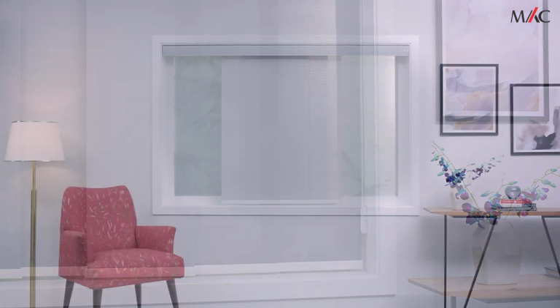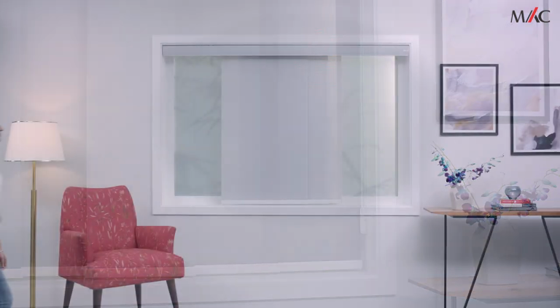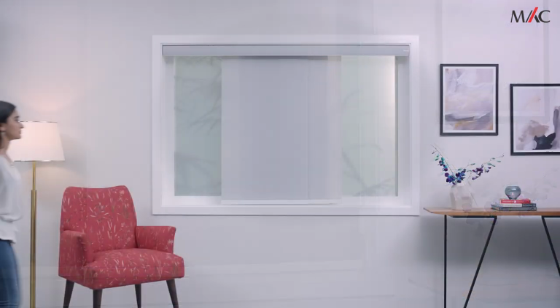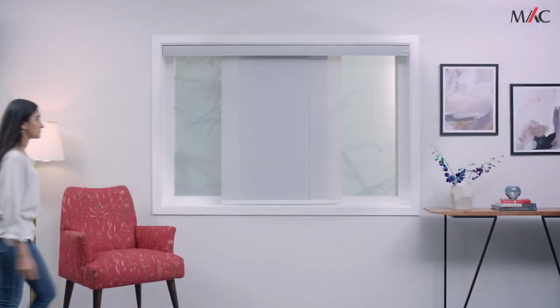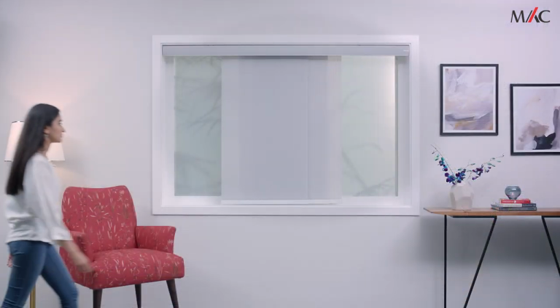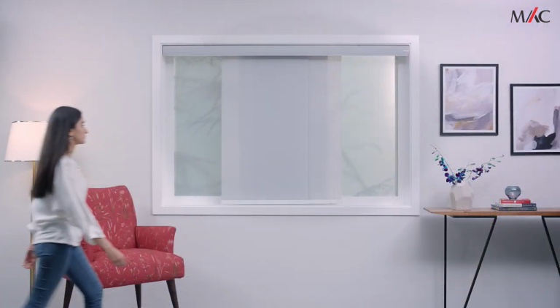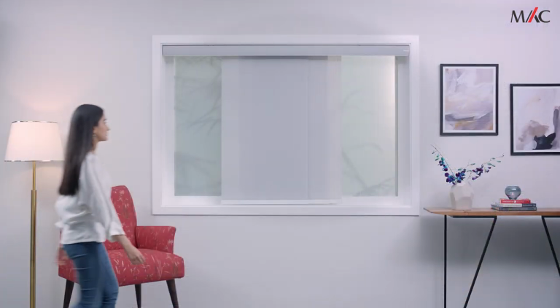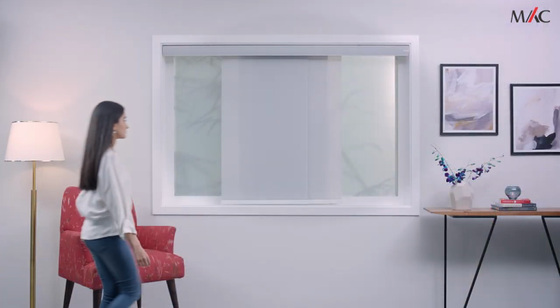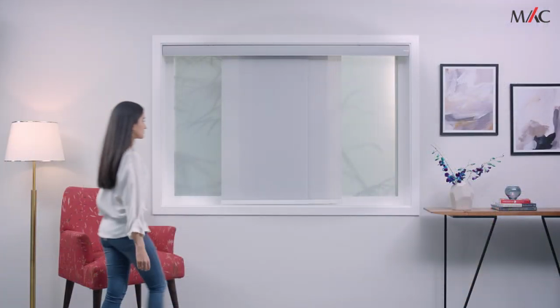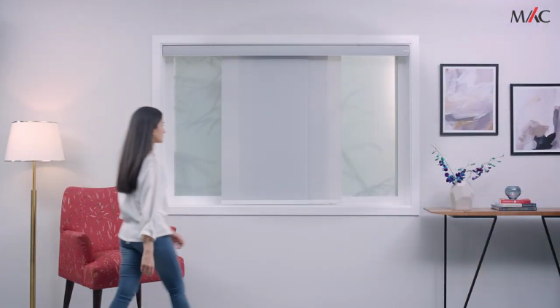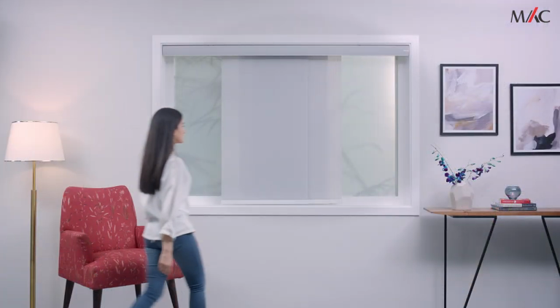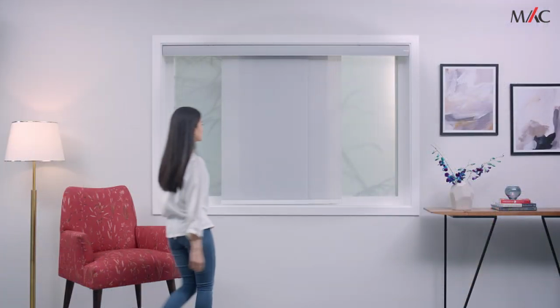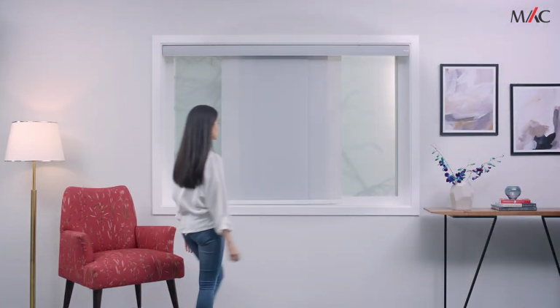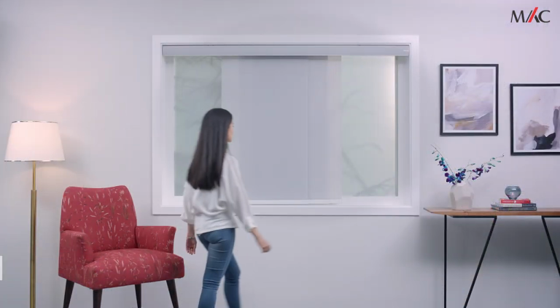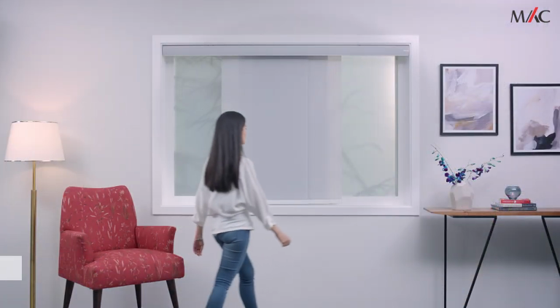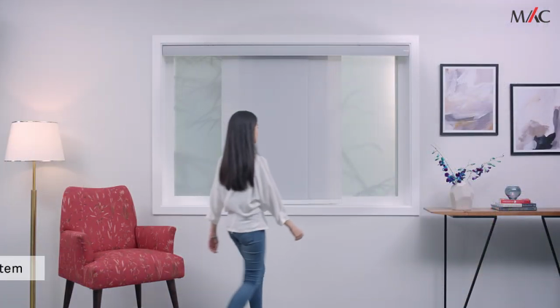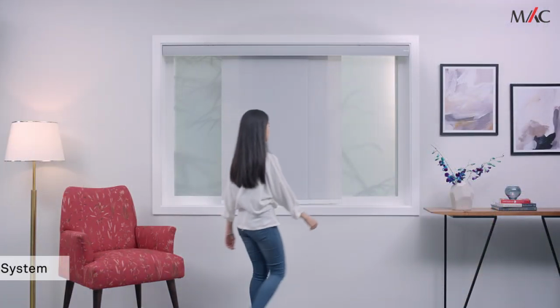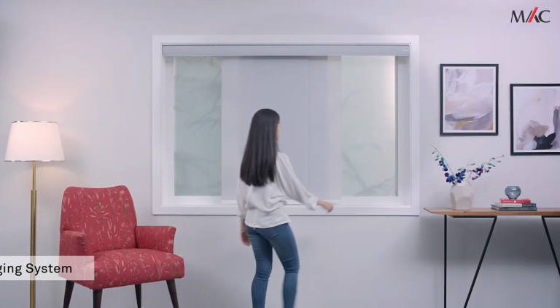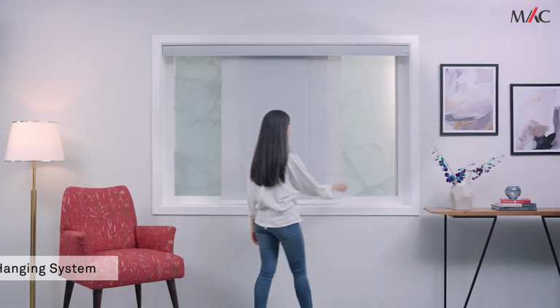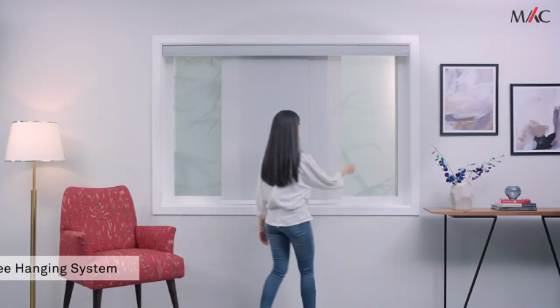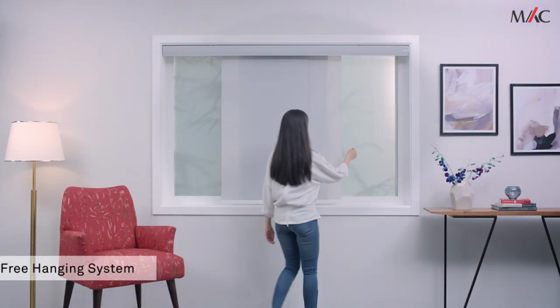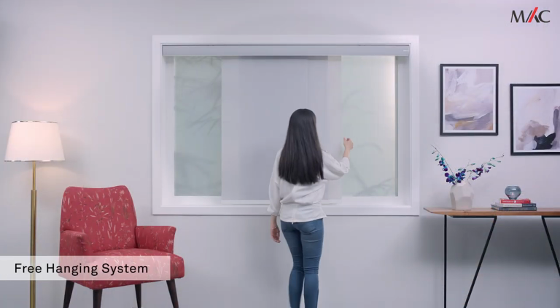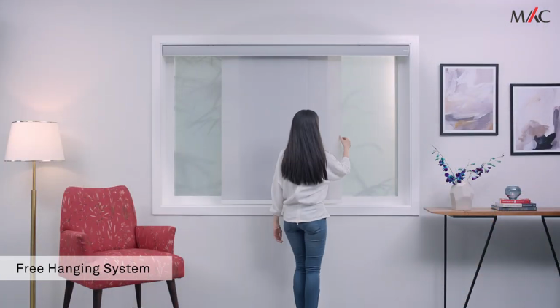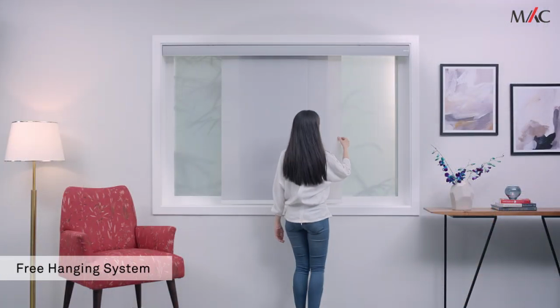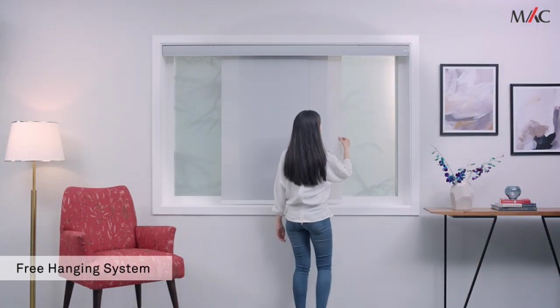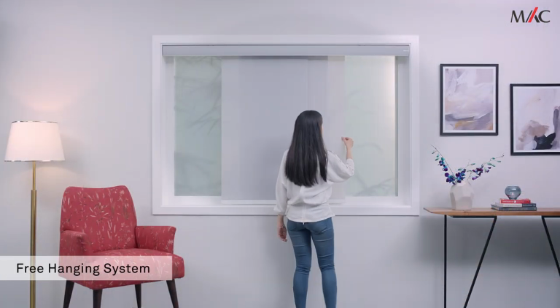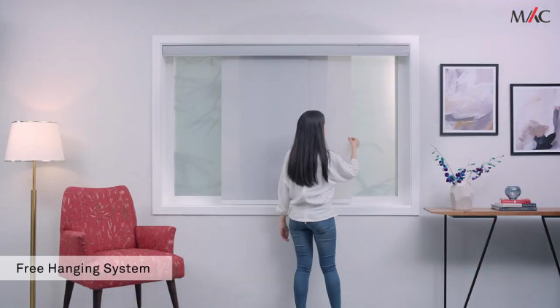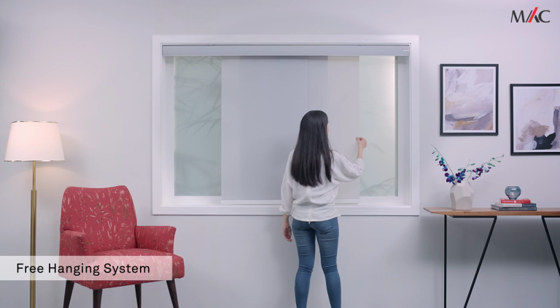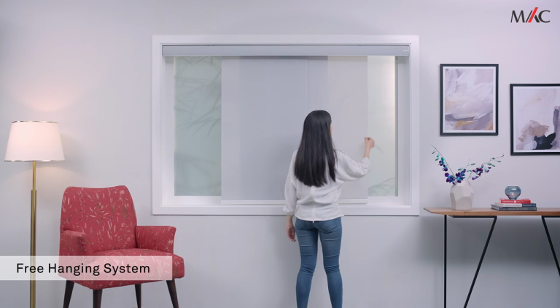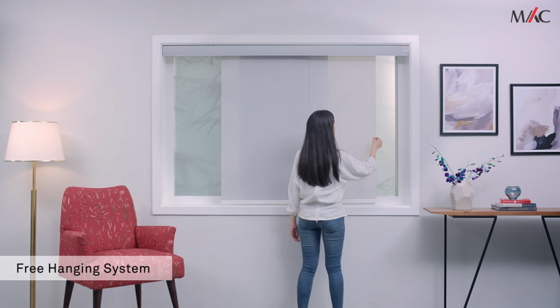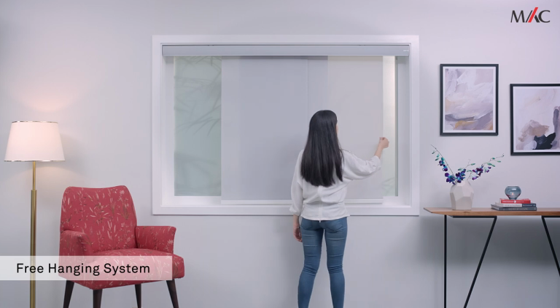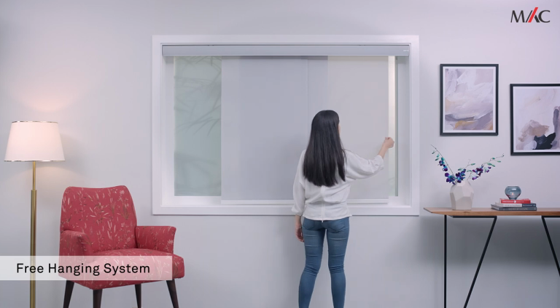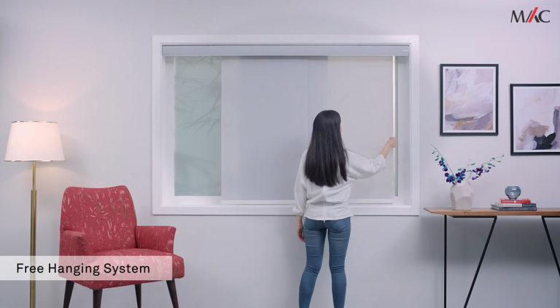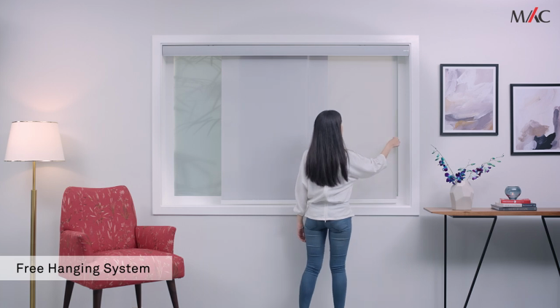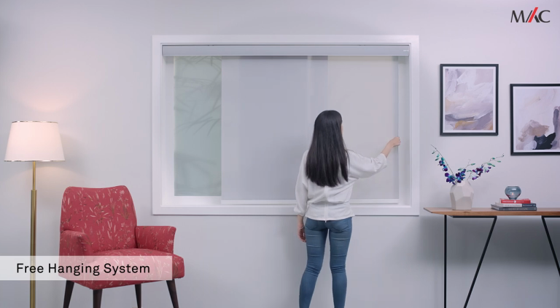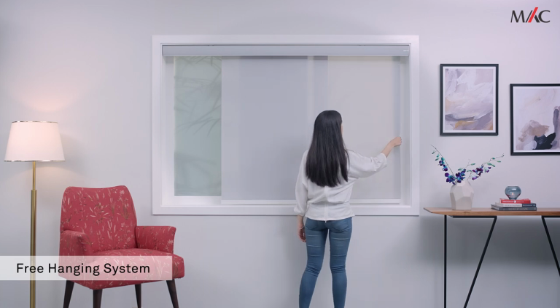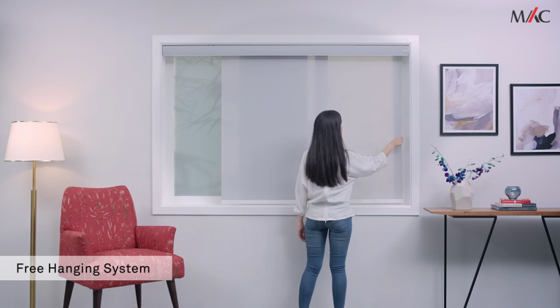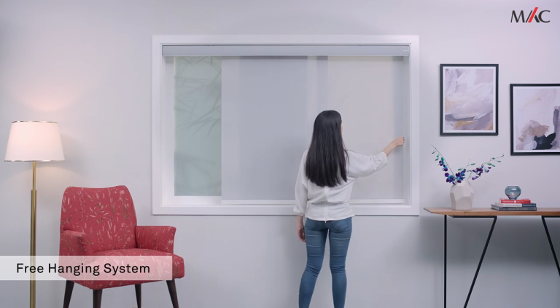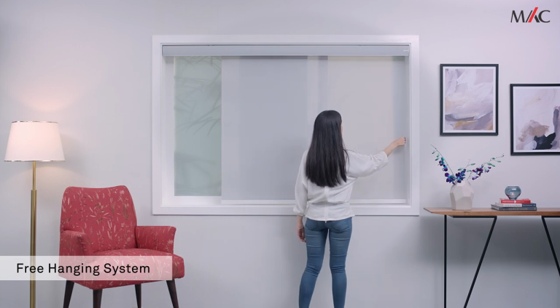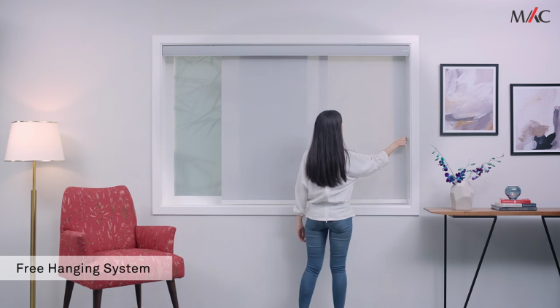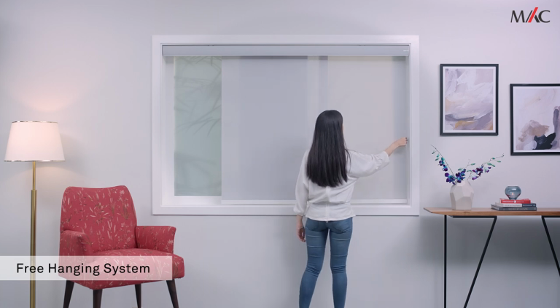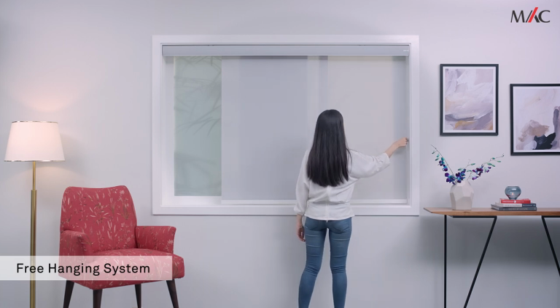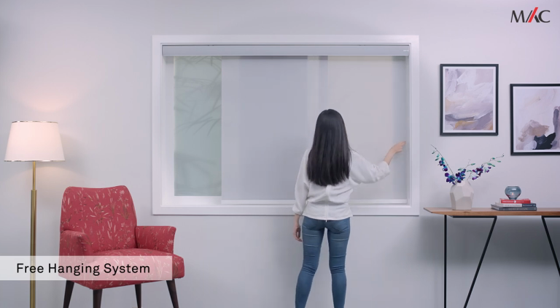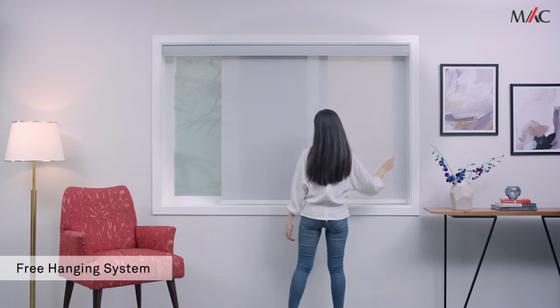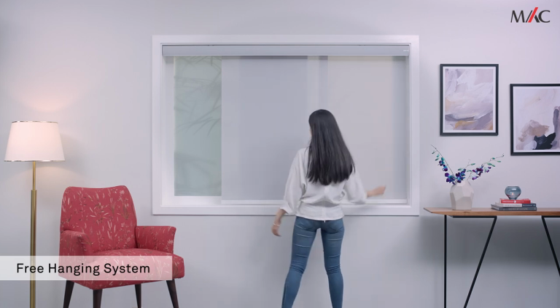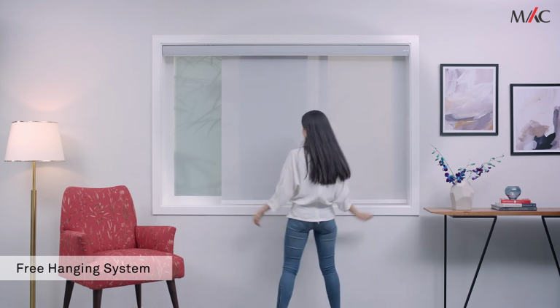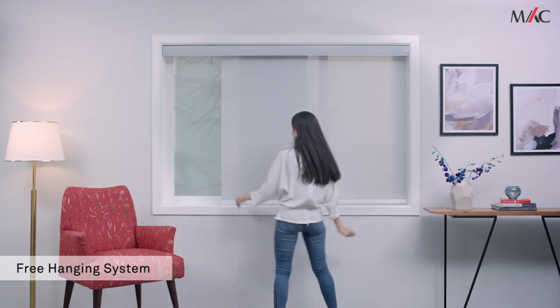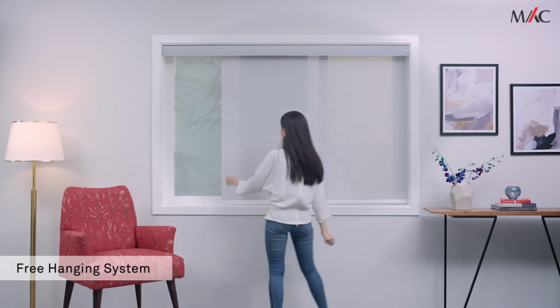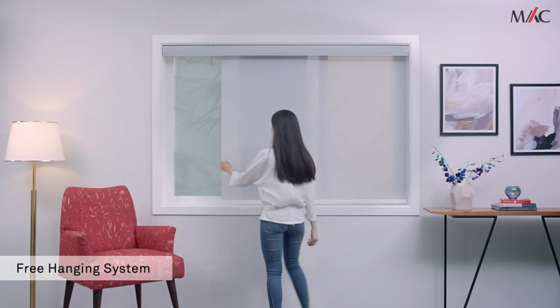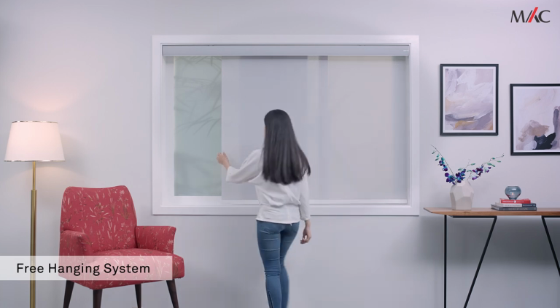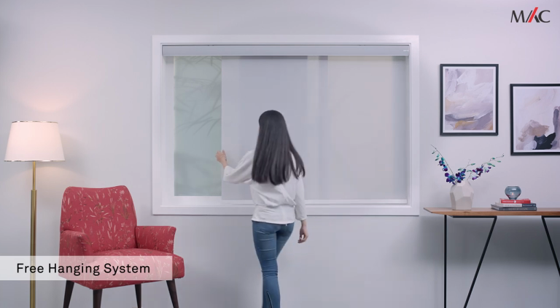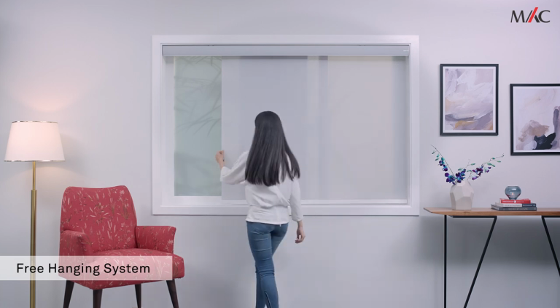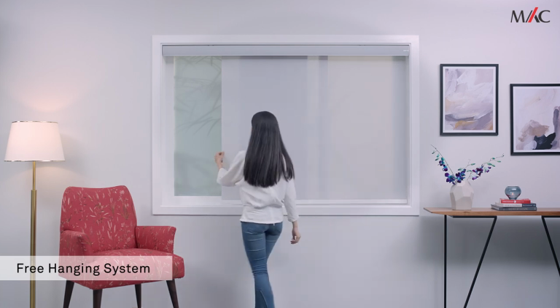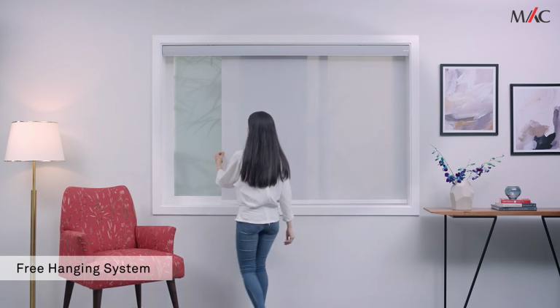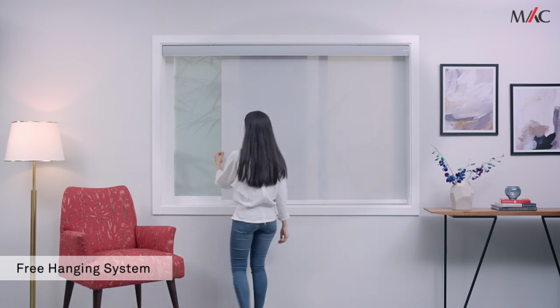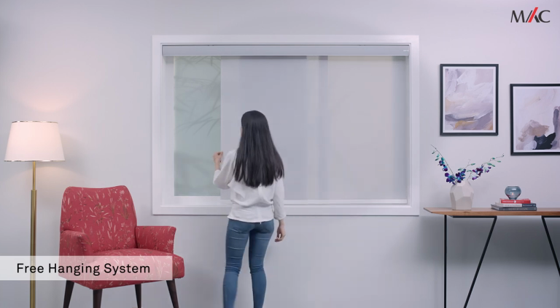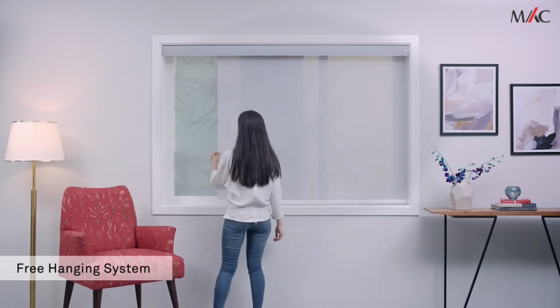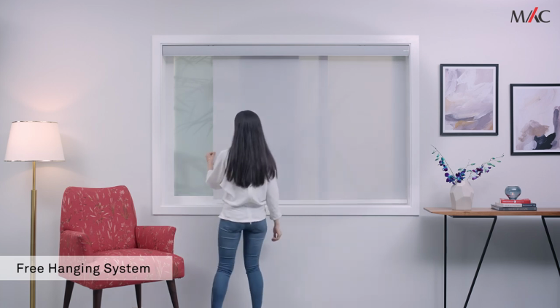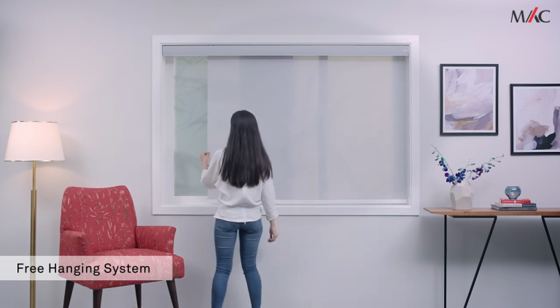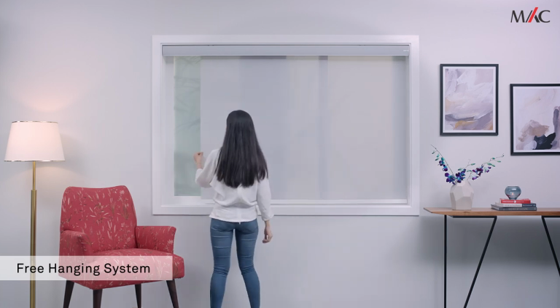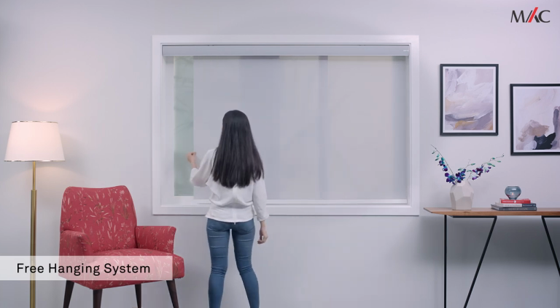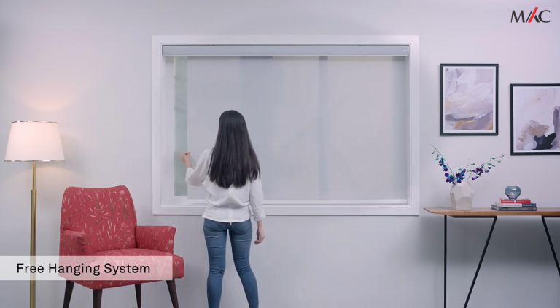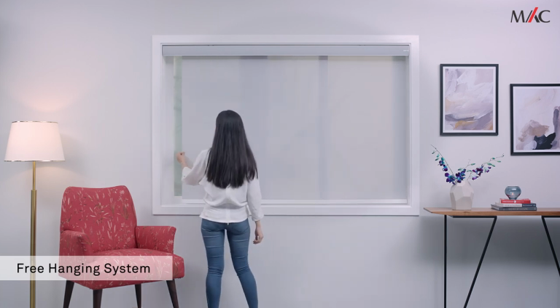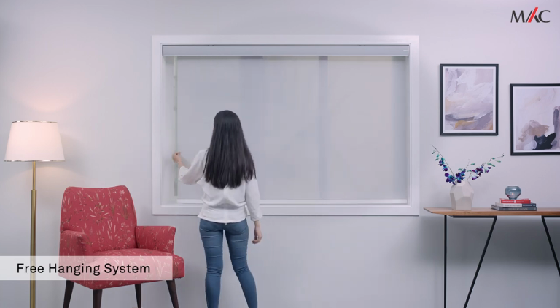These blinds also come with a free hanging operation. This gives you the flexibility to move each panel individually.